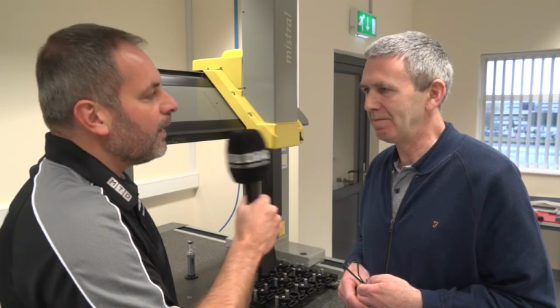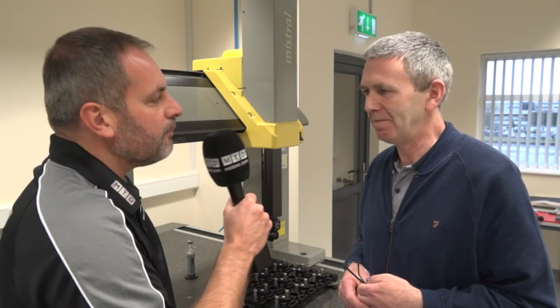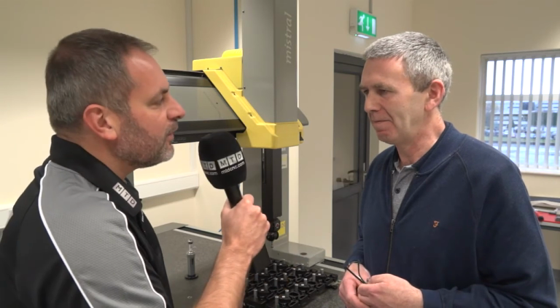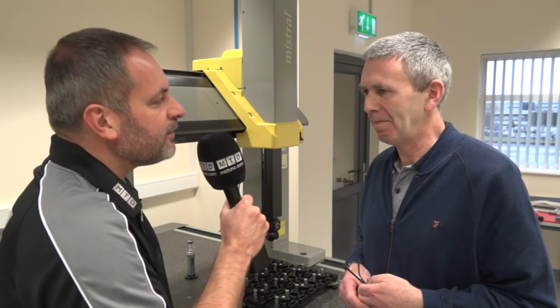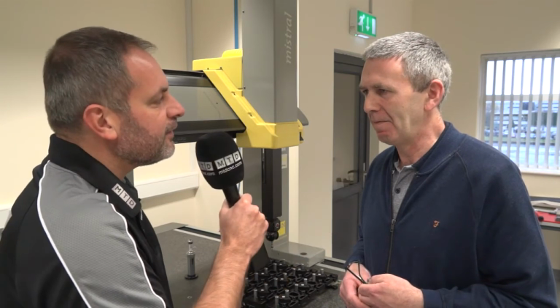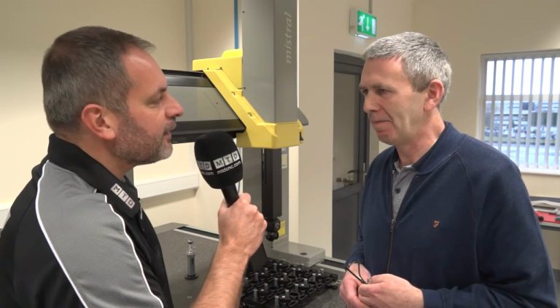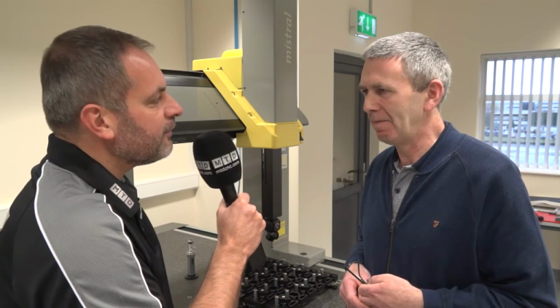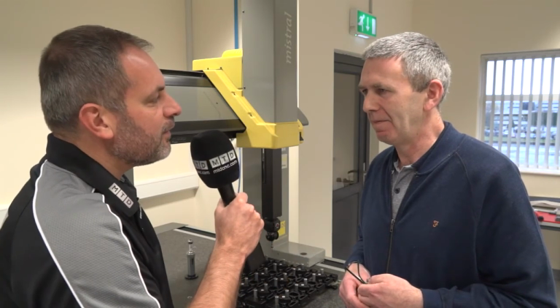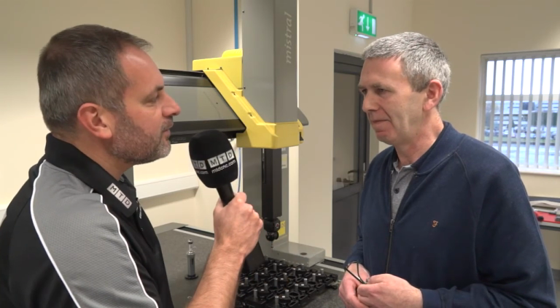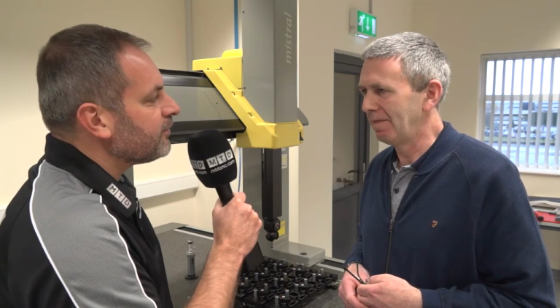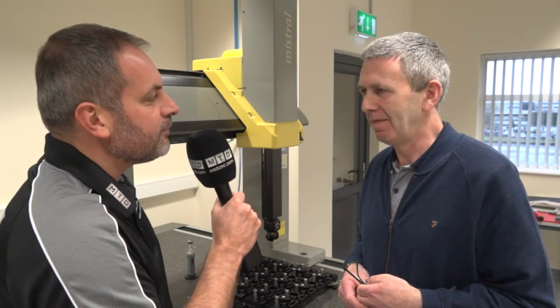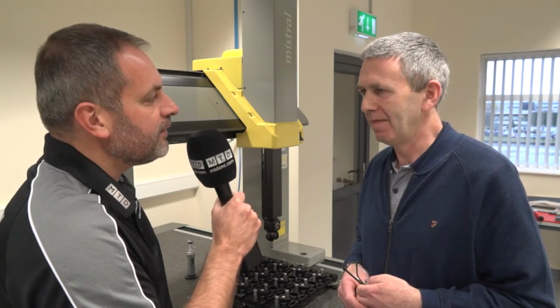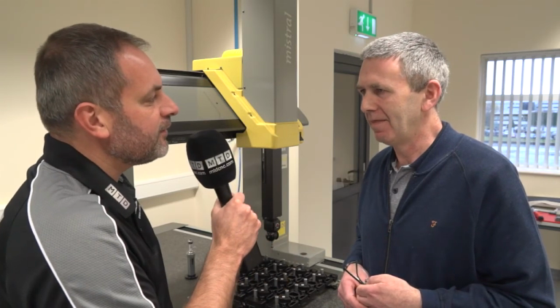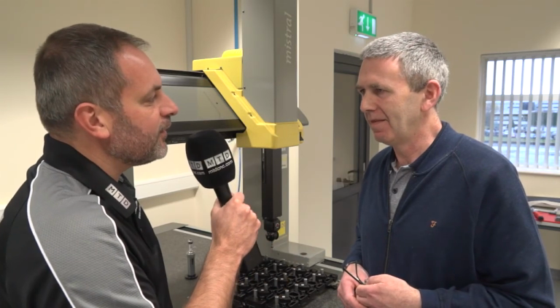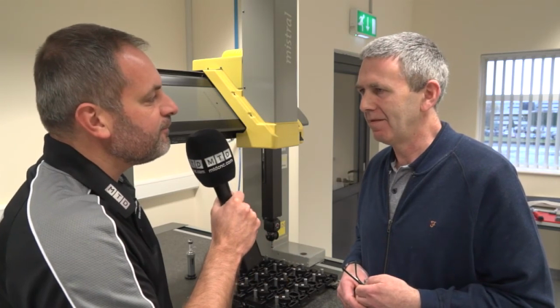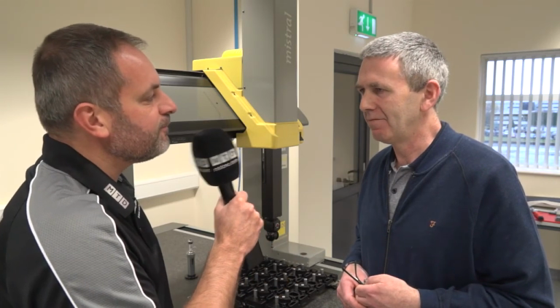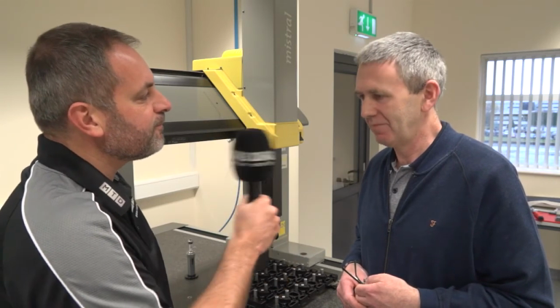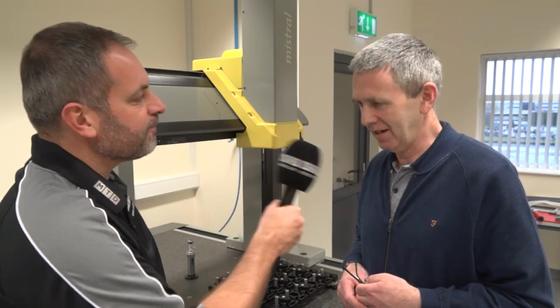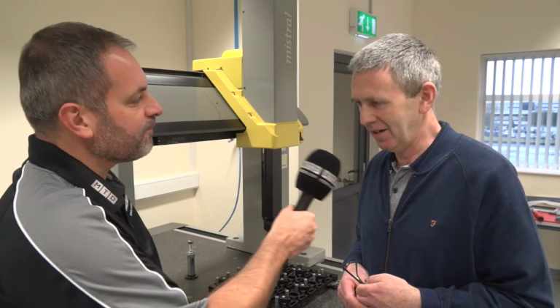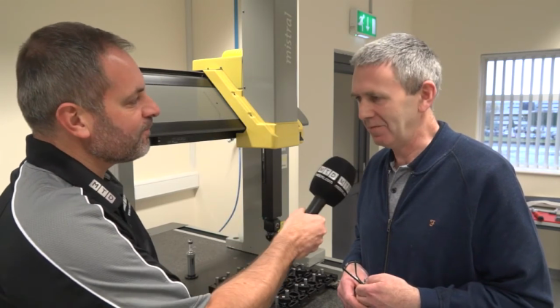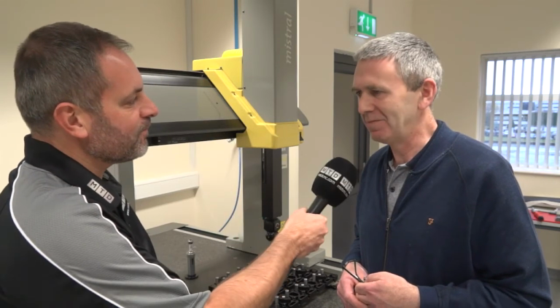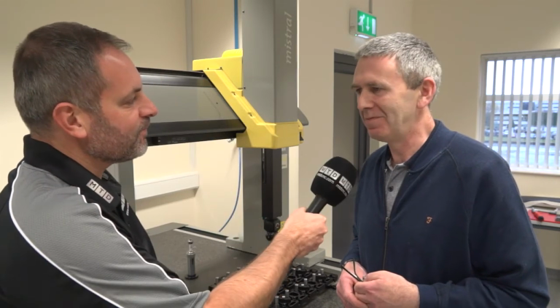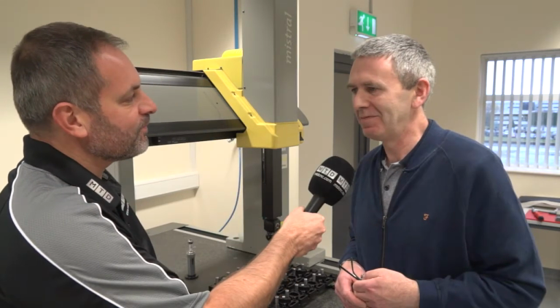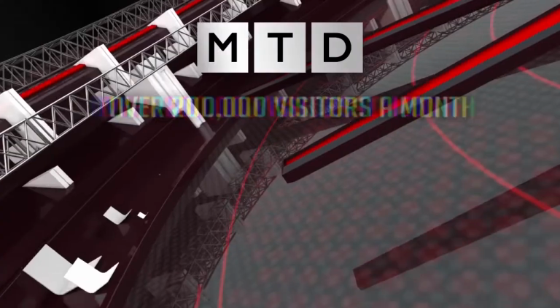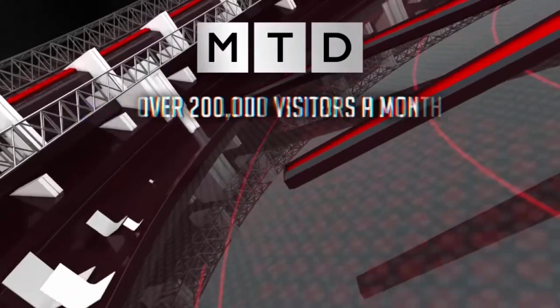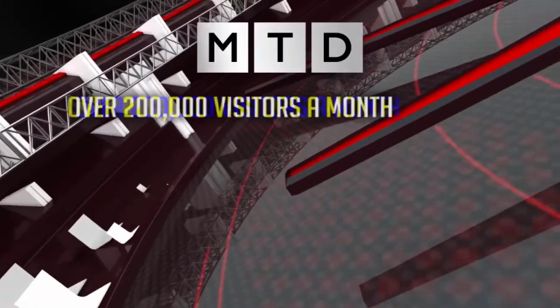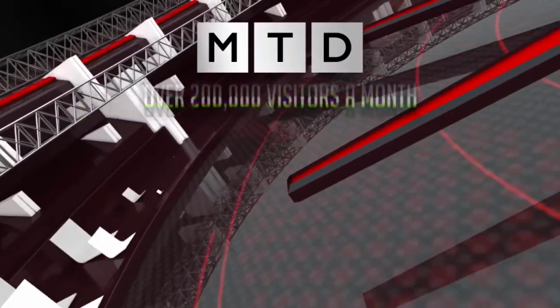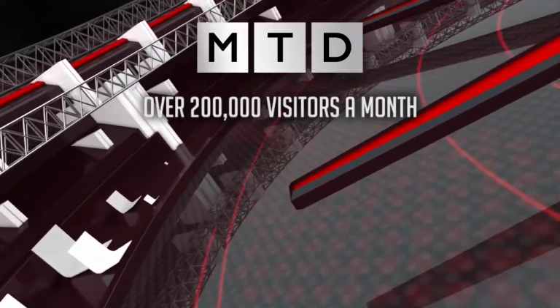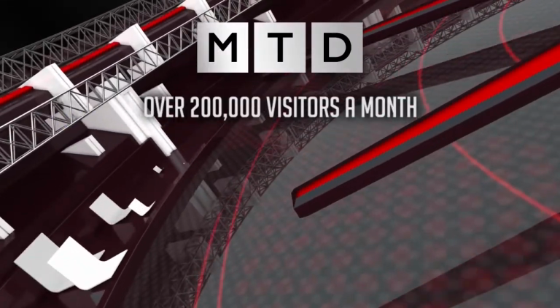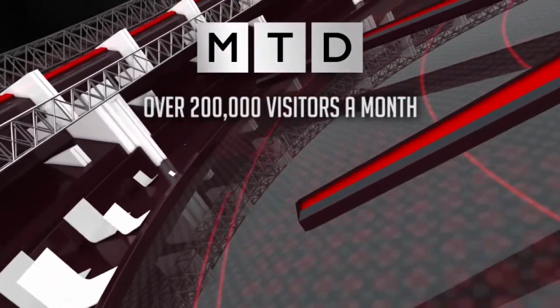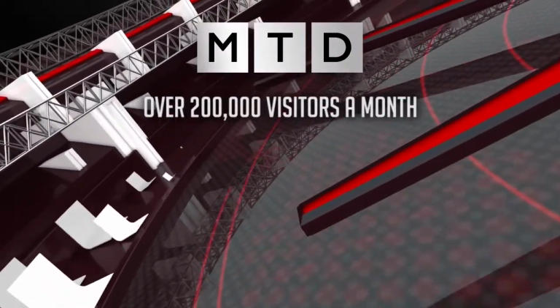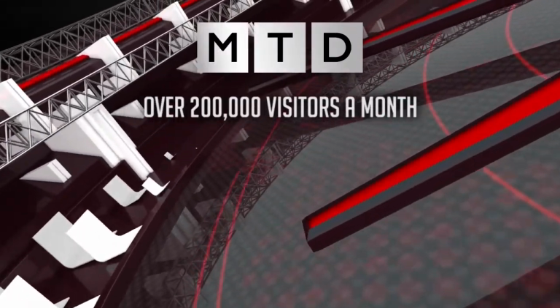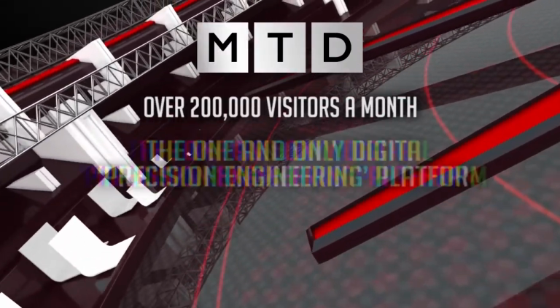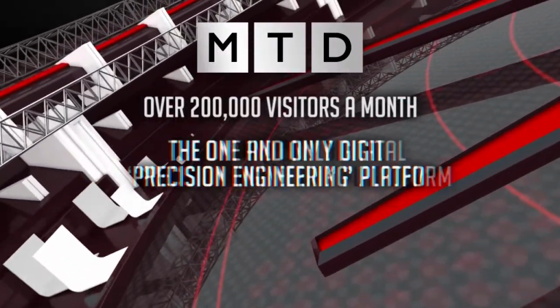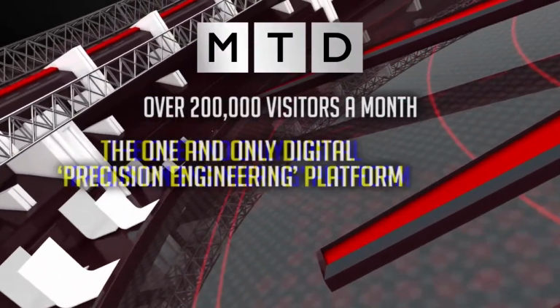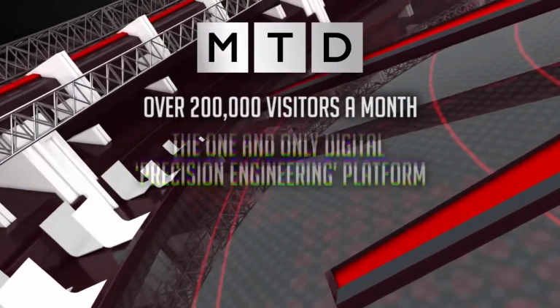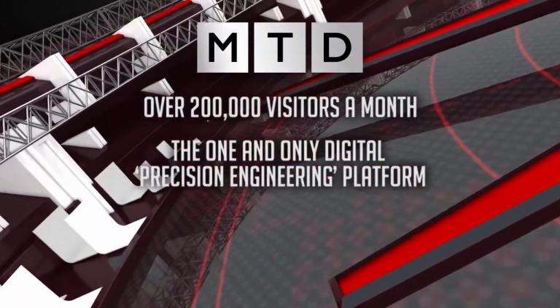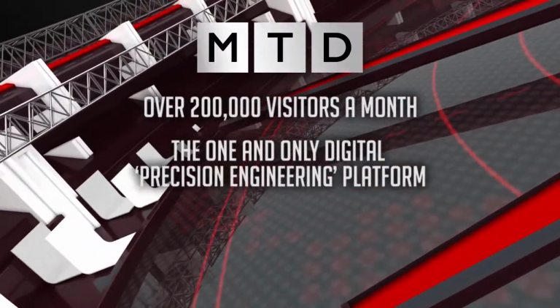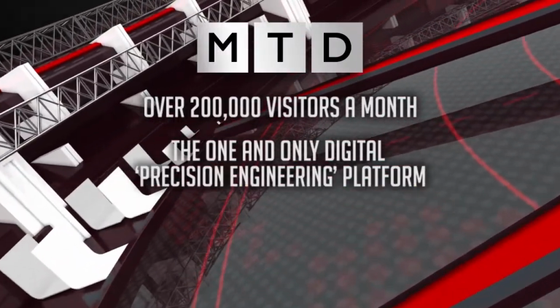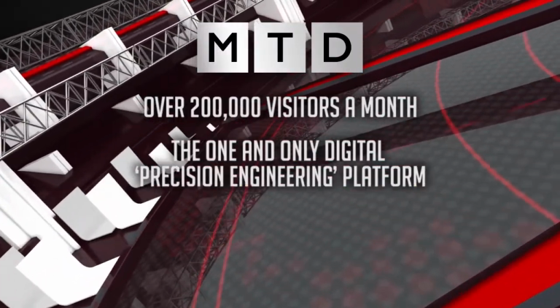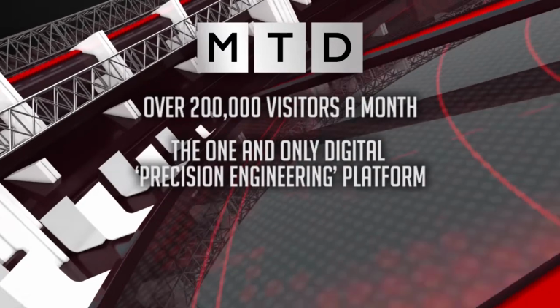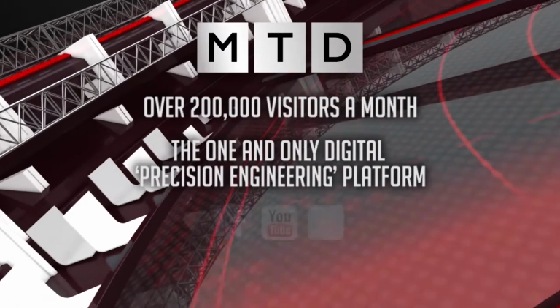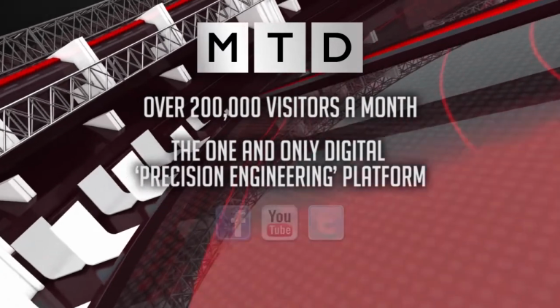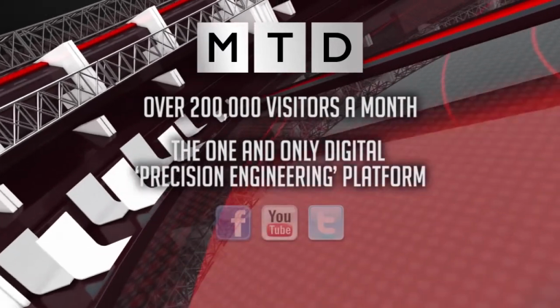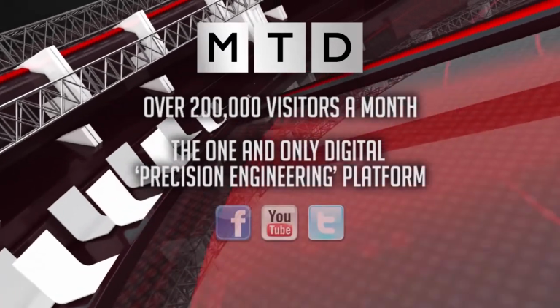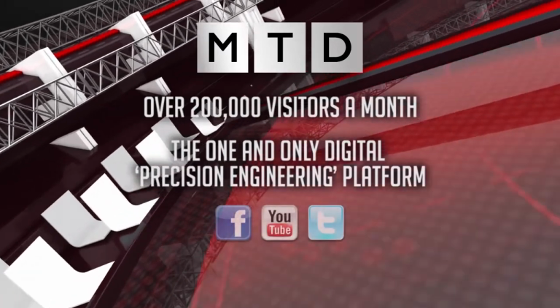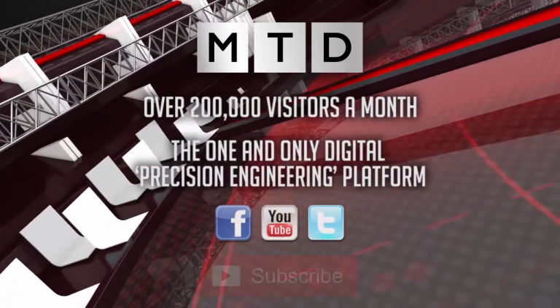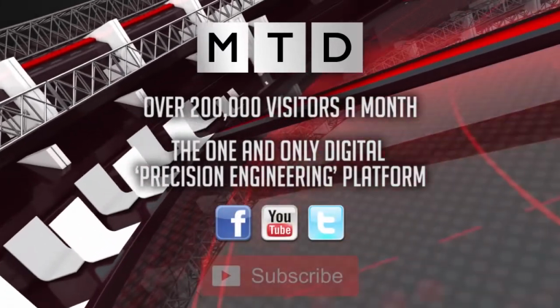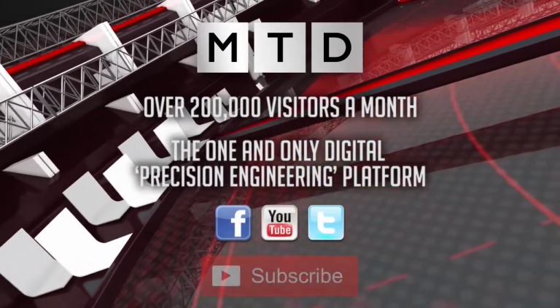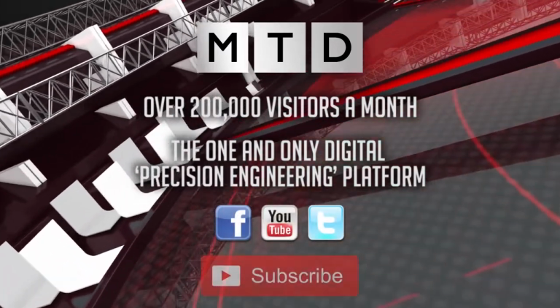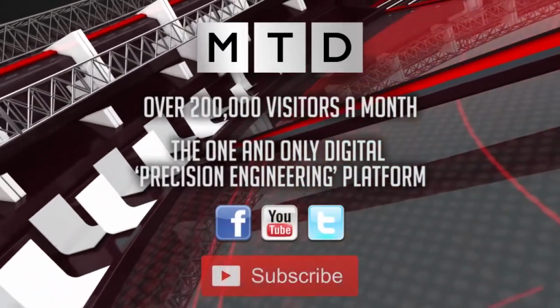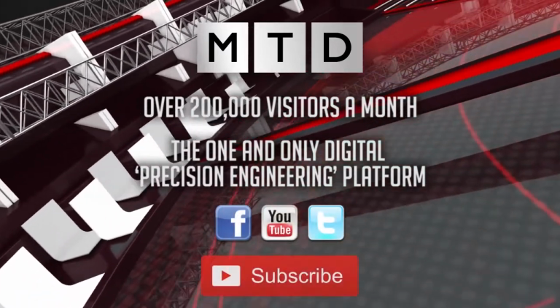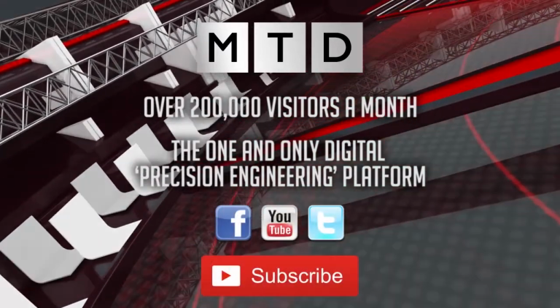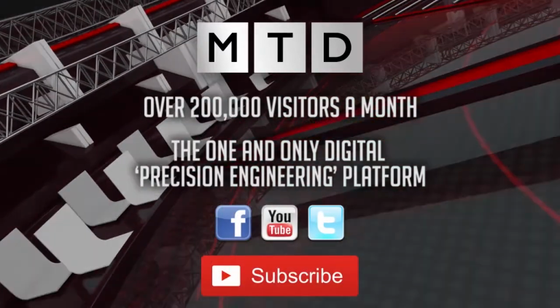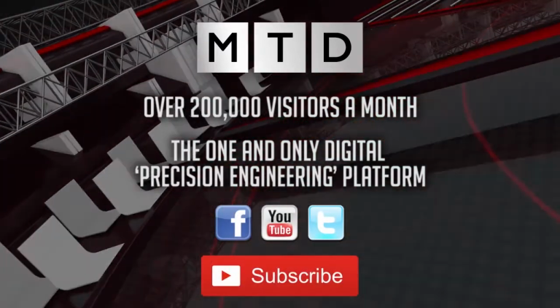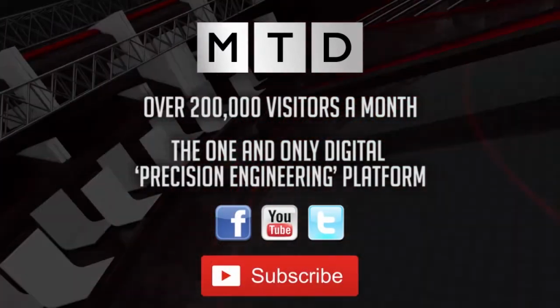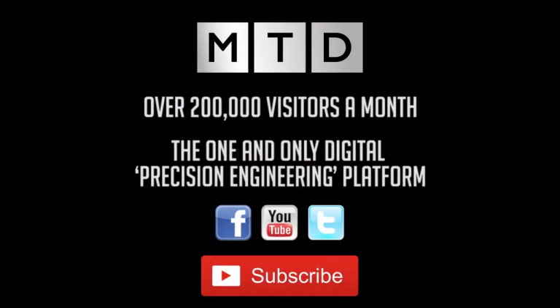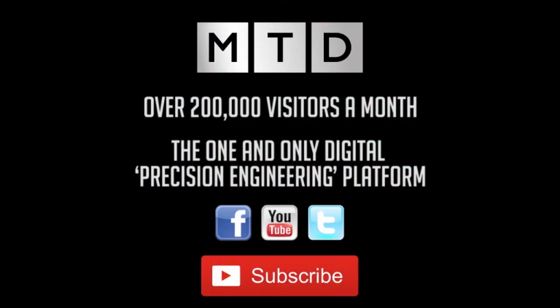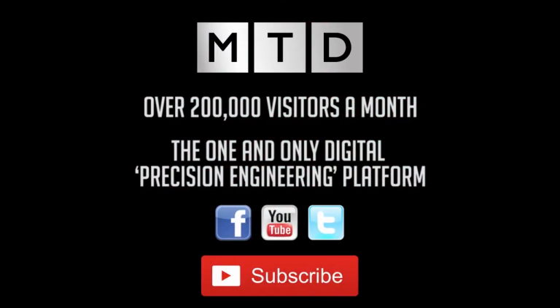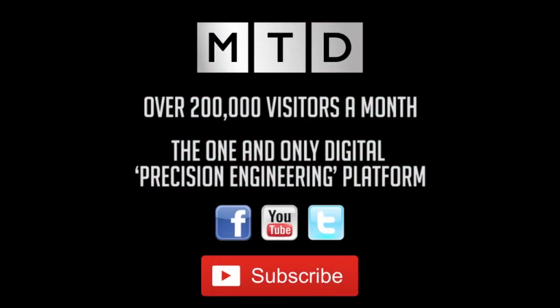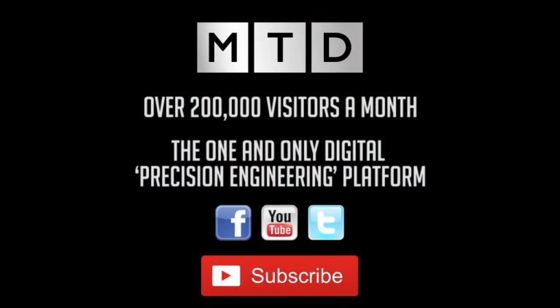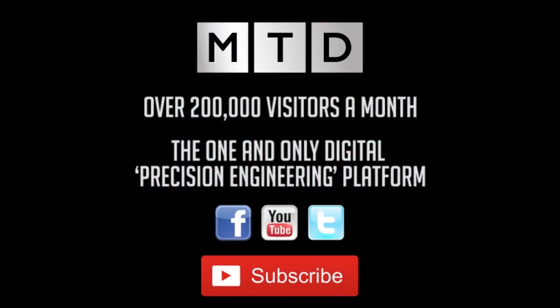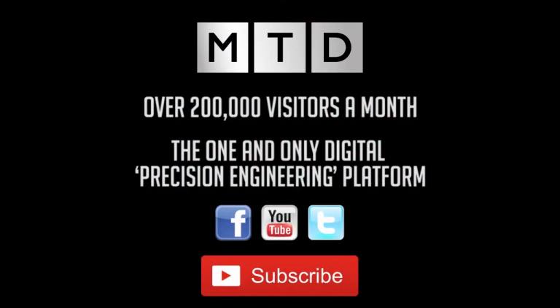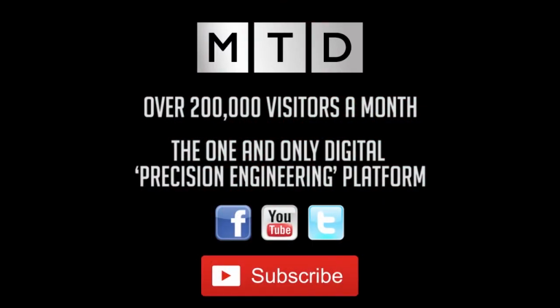Martin, thank you very much for your time. Thank you.